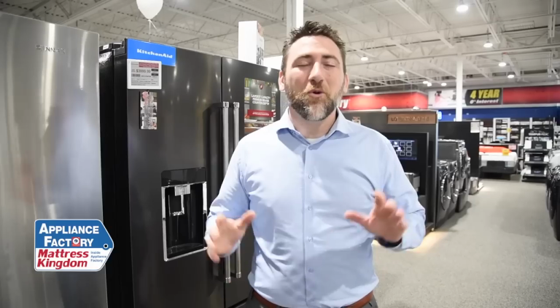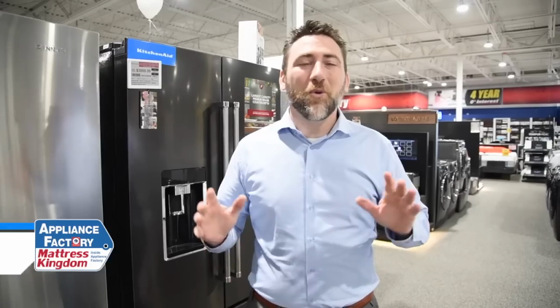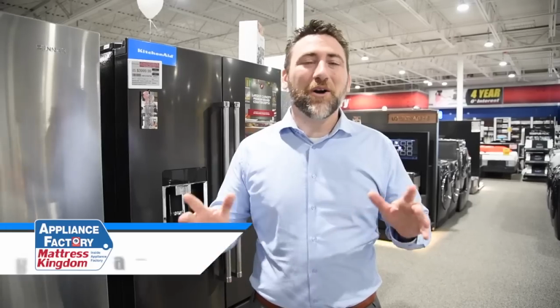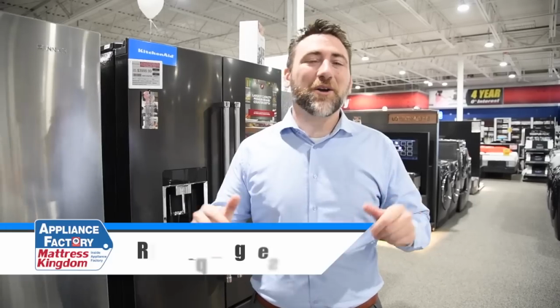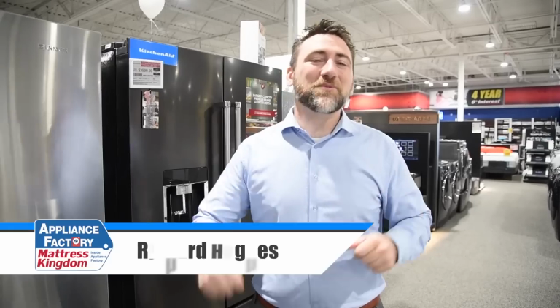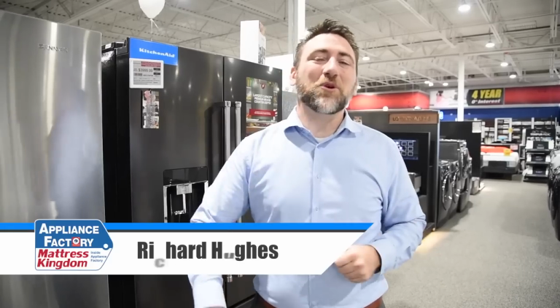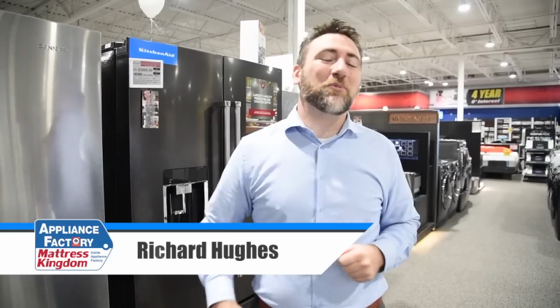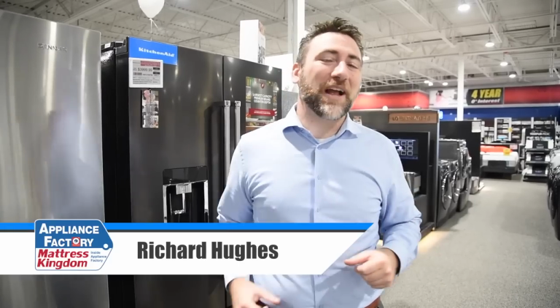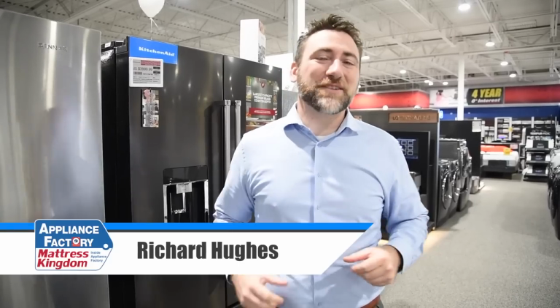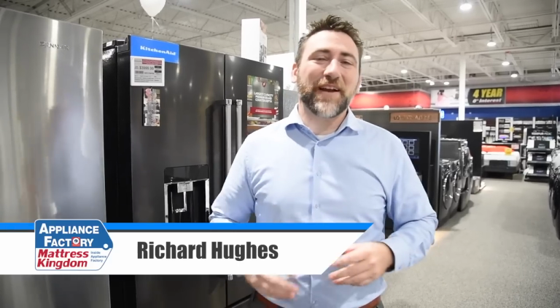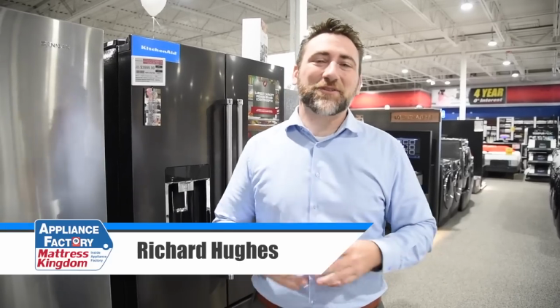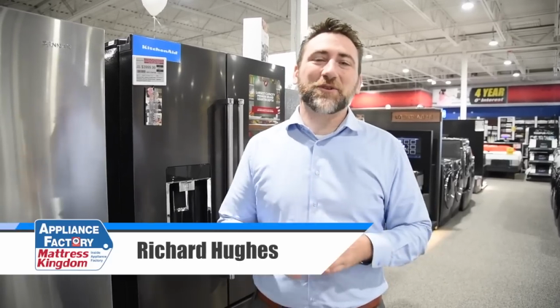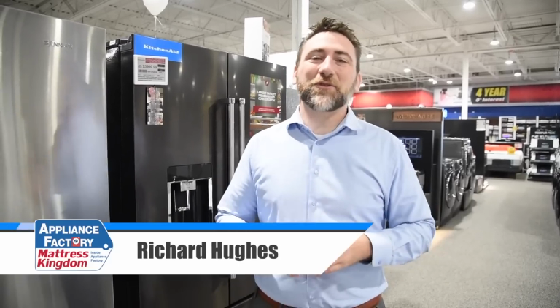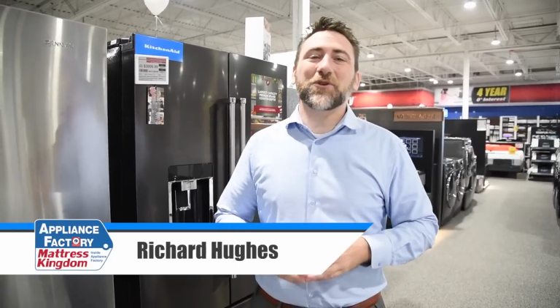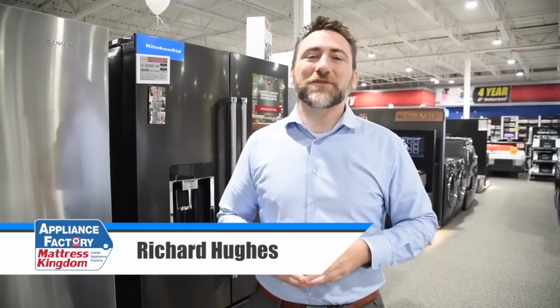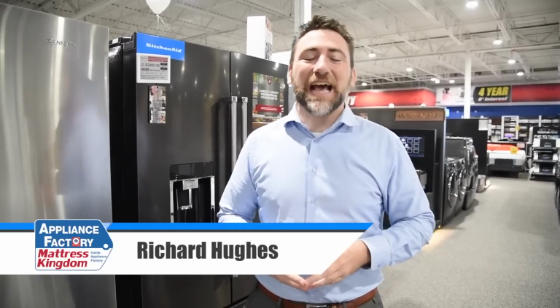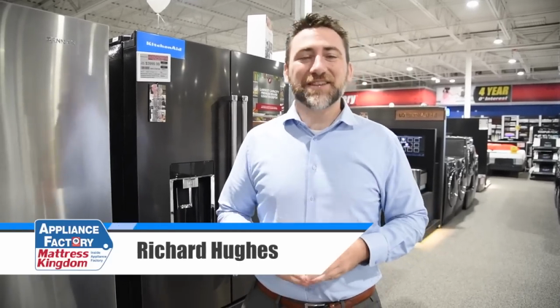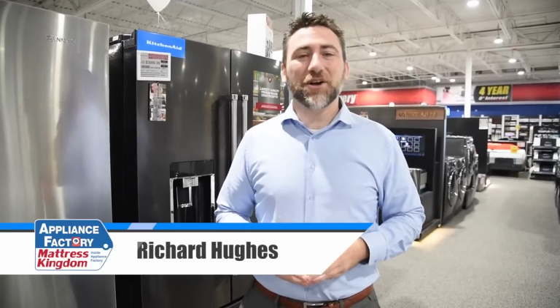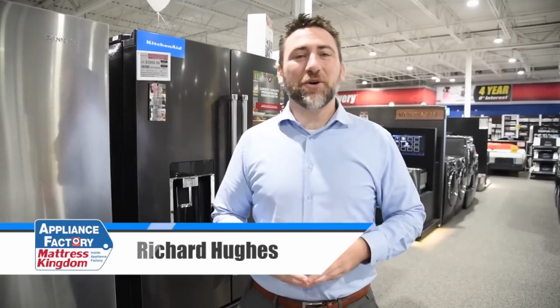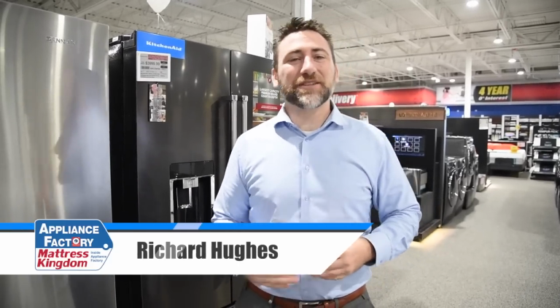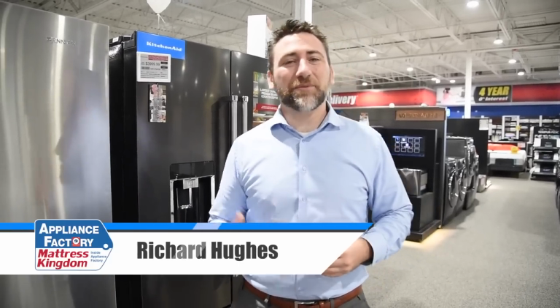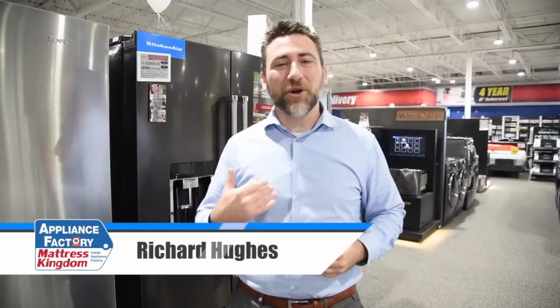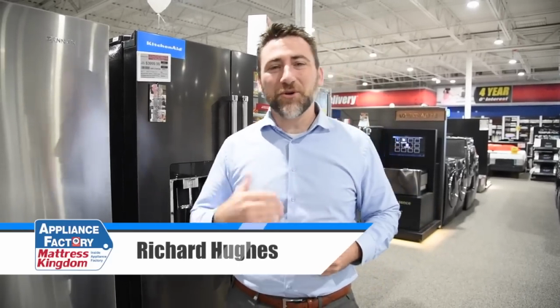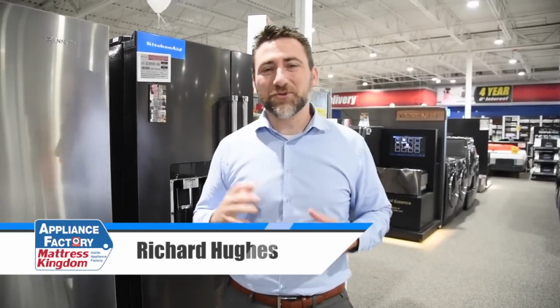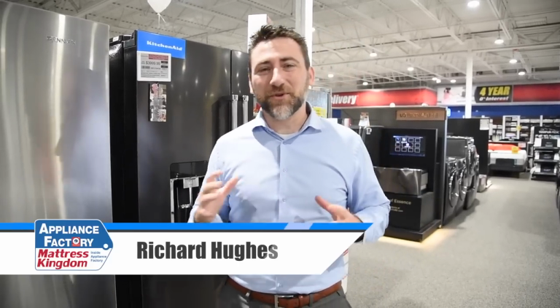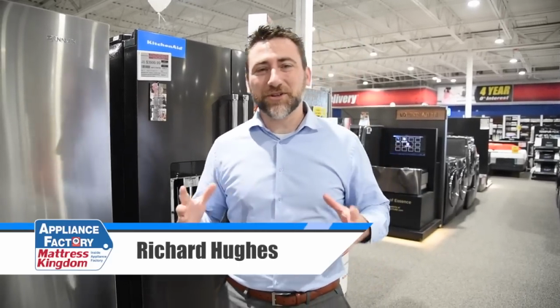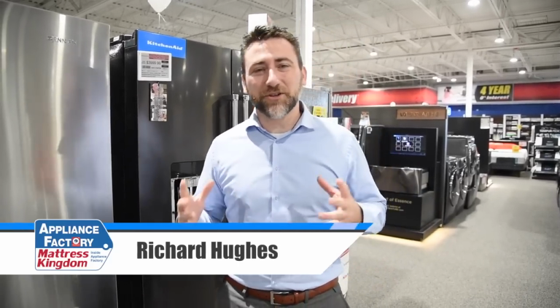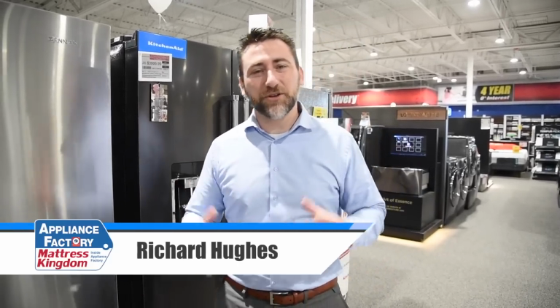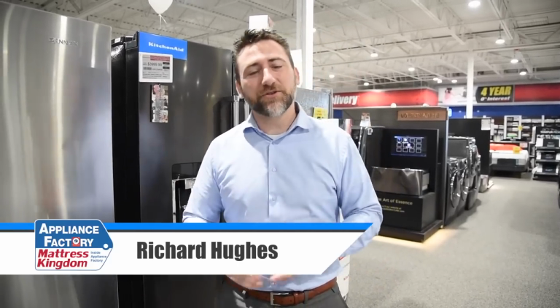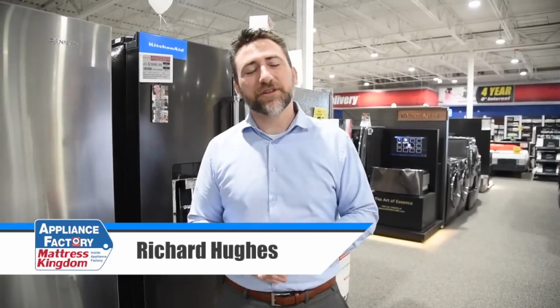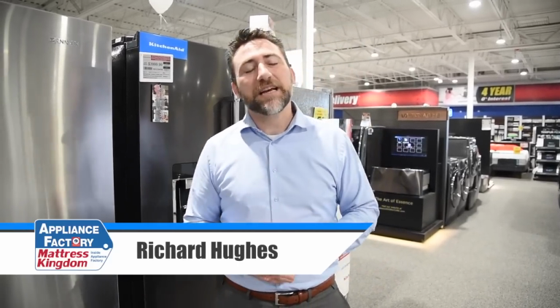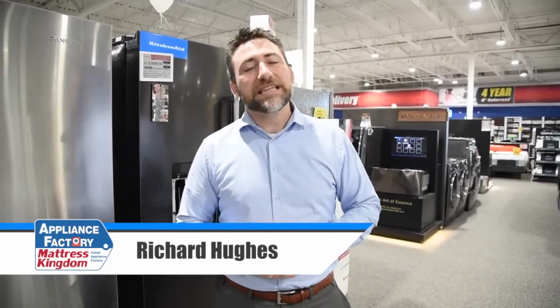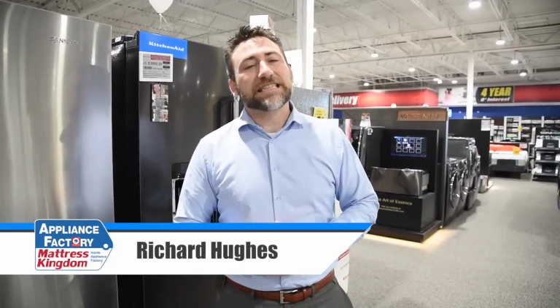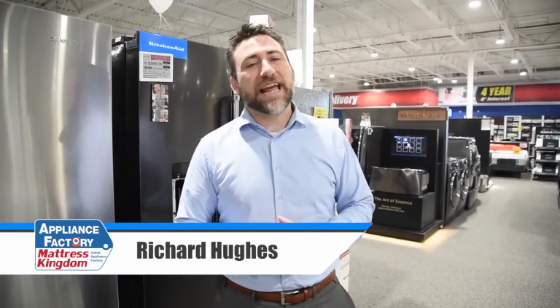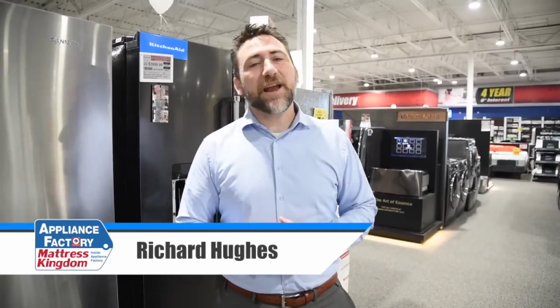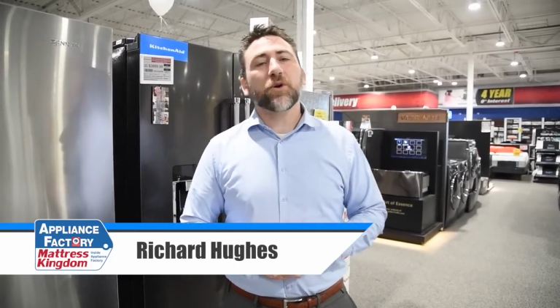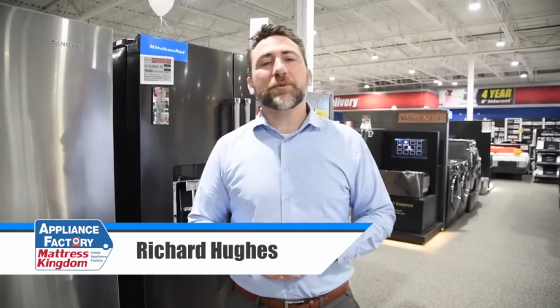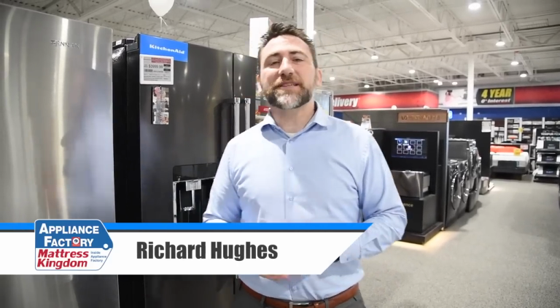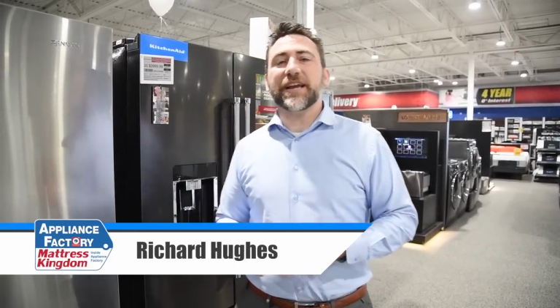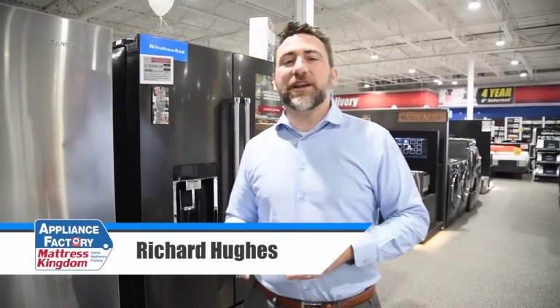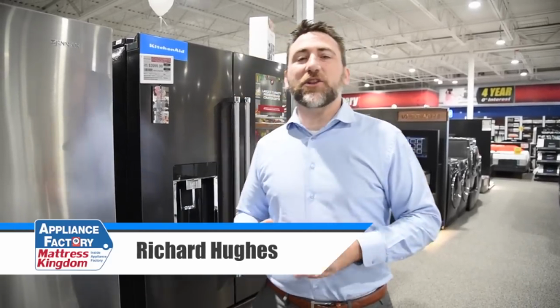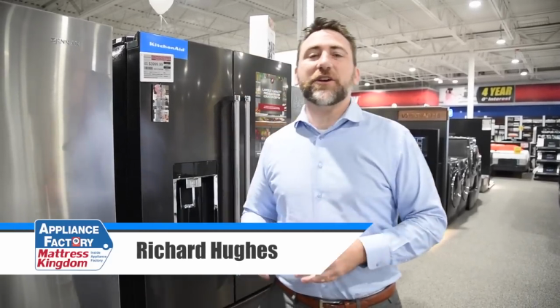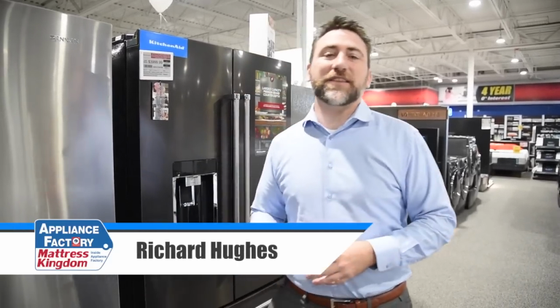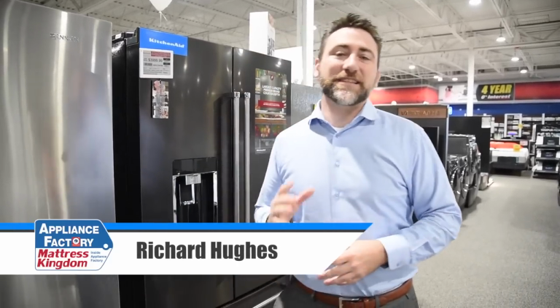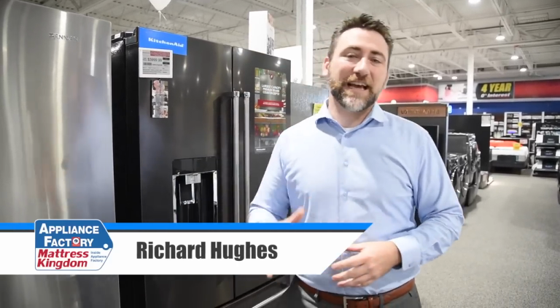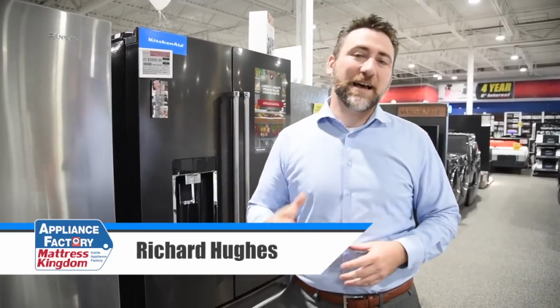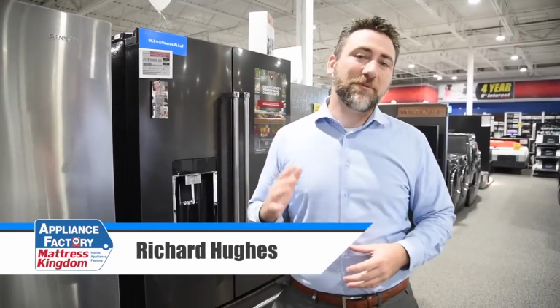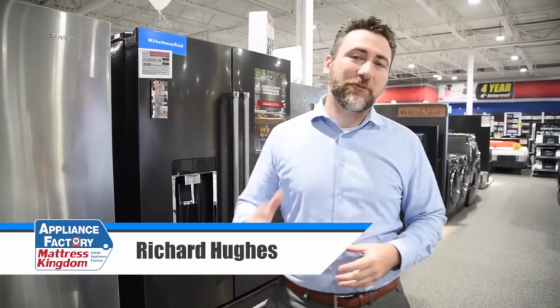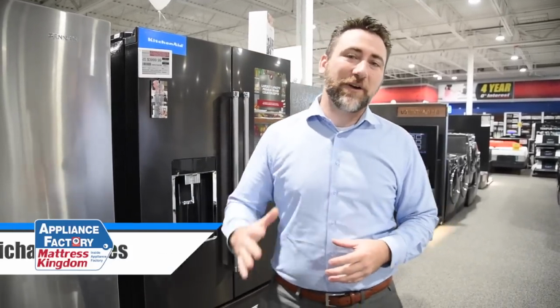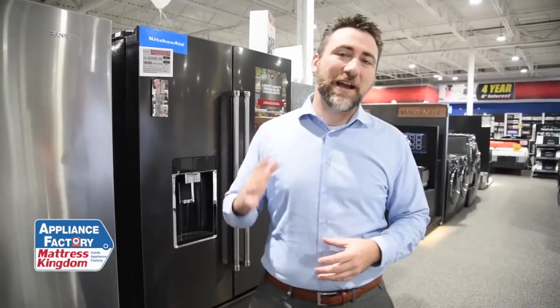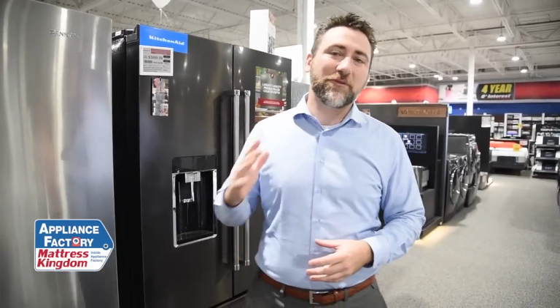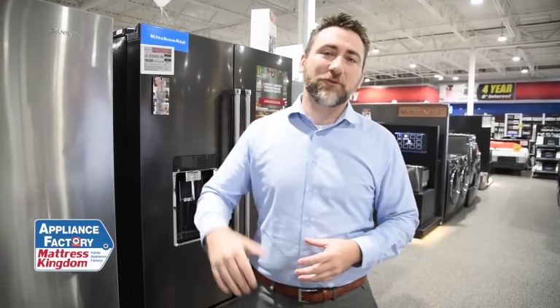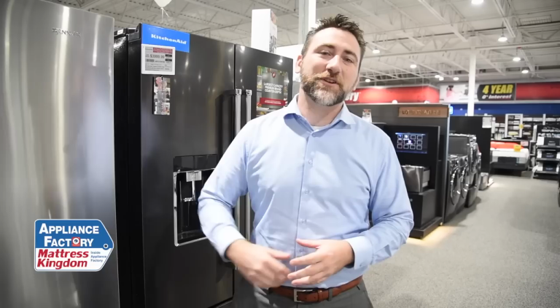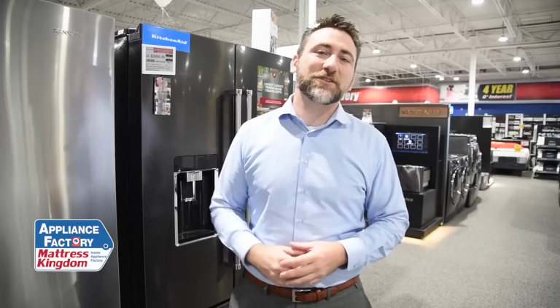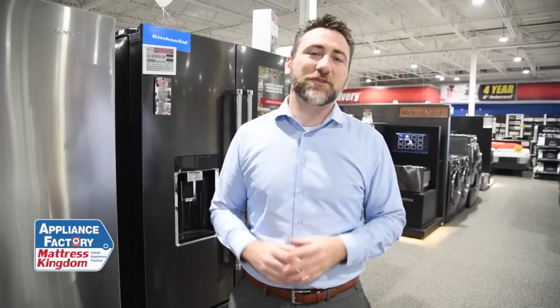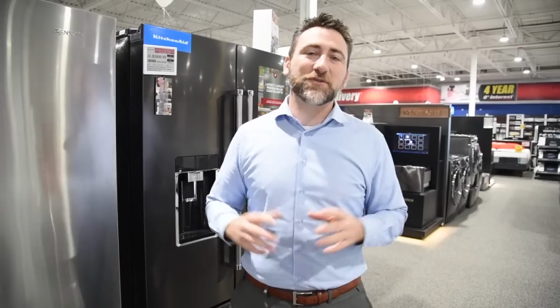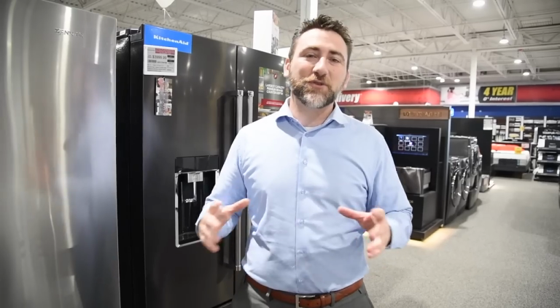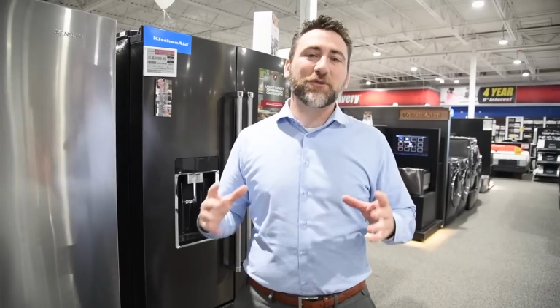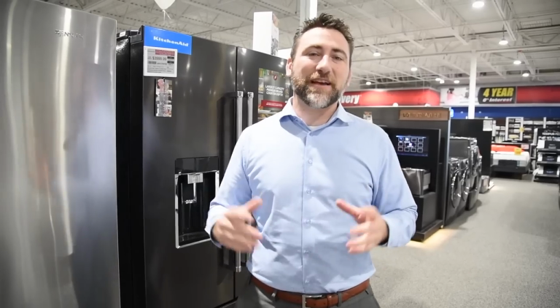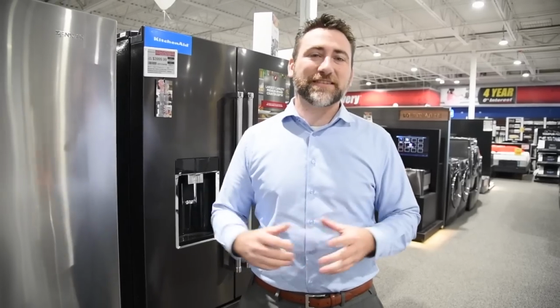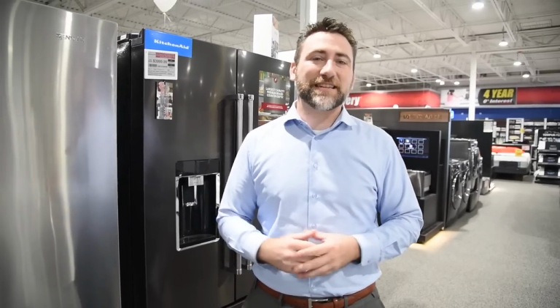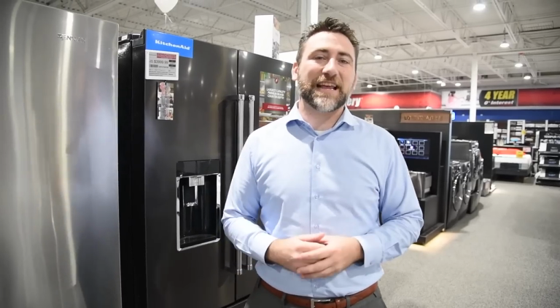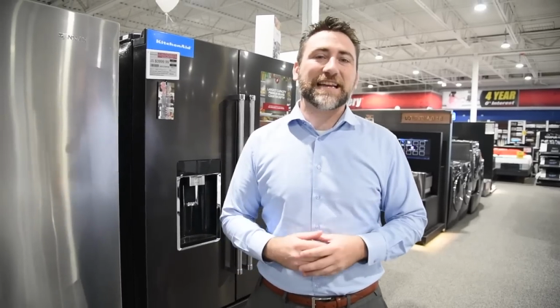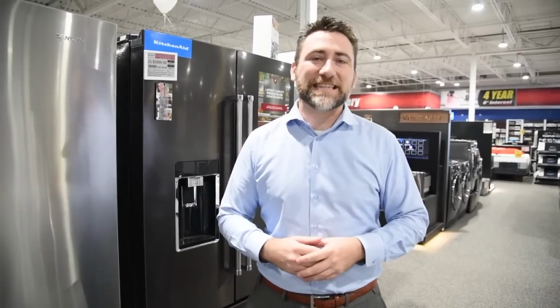Welcome to Appliance Factory Reviews. As always, I'm your host, Richard Hughes. Today, we're going to be taking a look at the top five fridges of 2019.